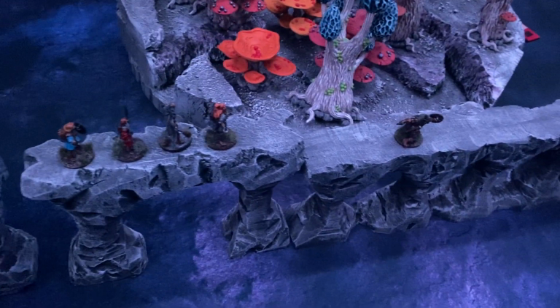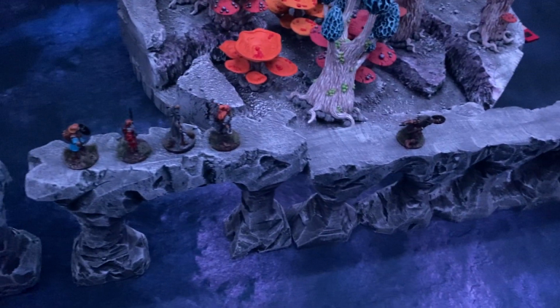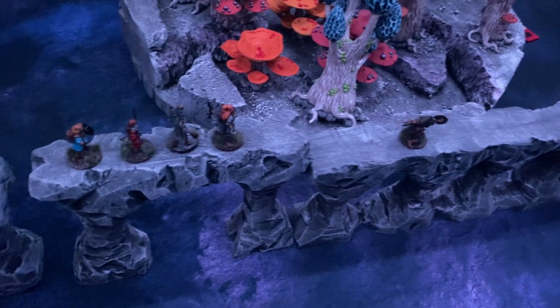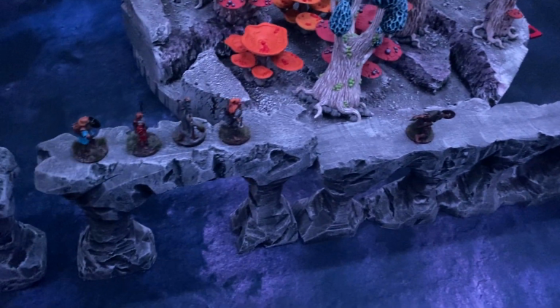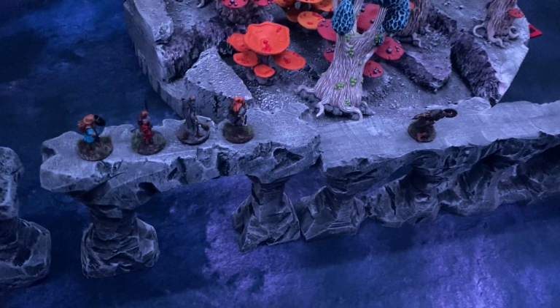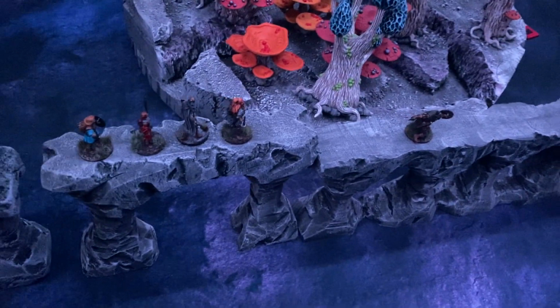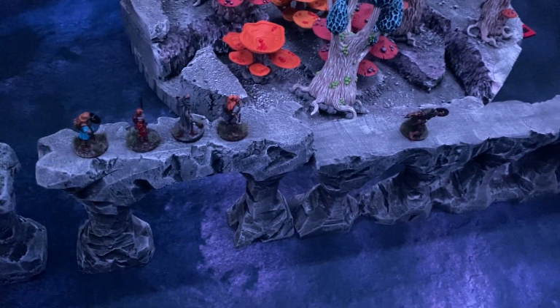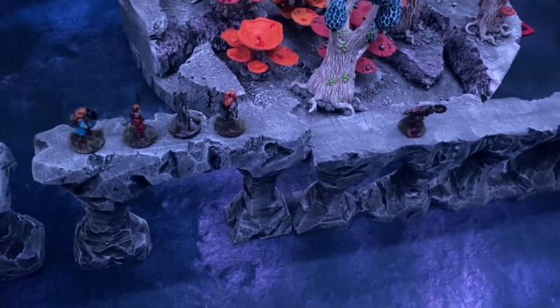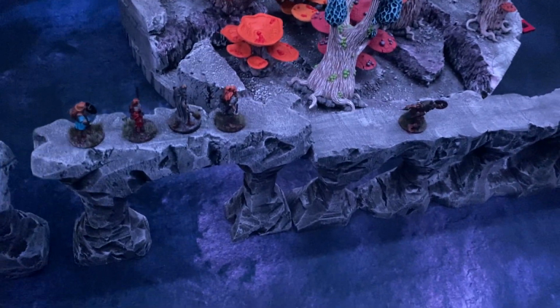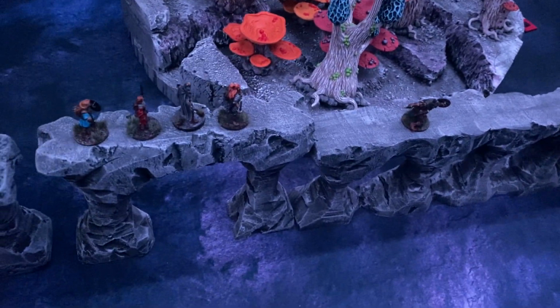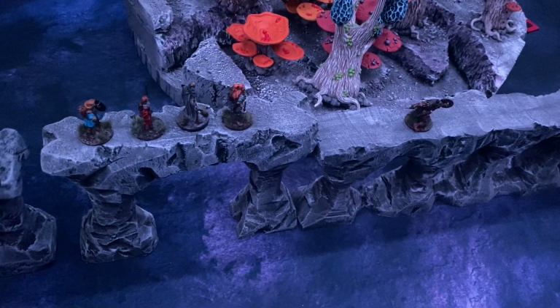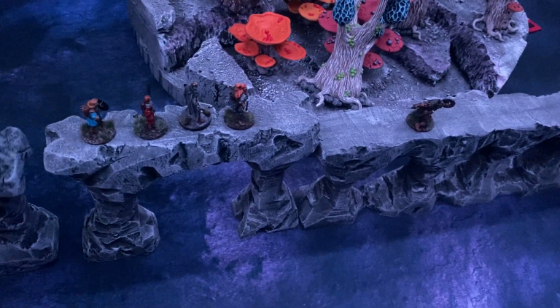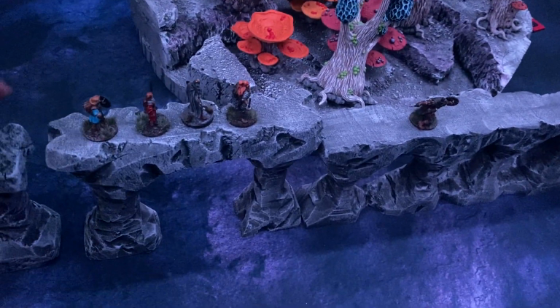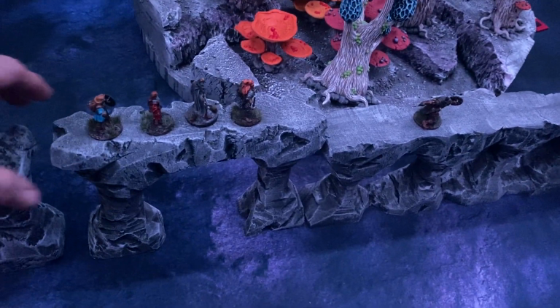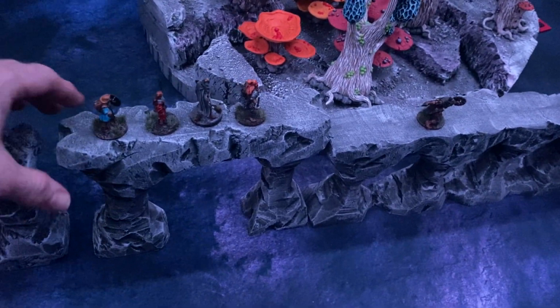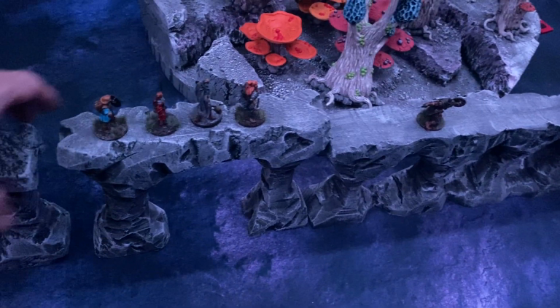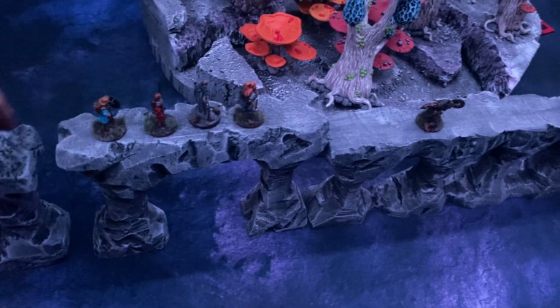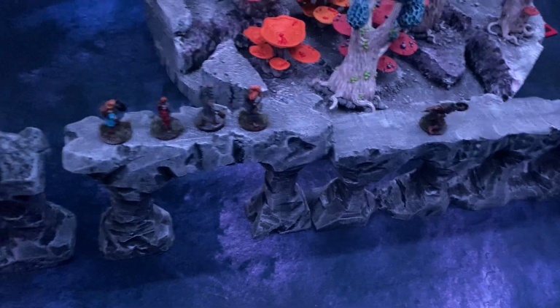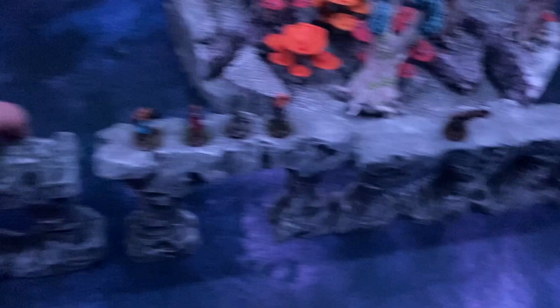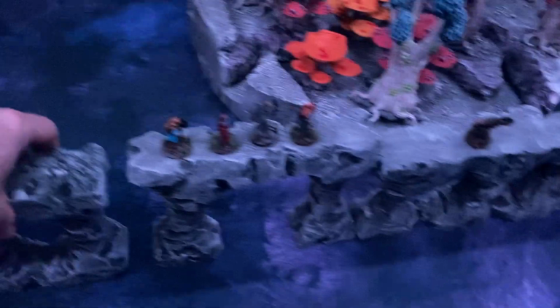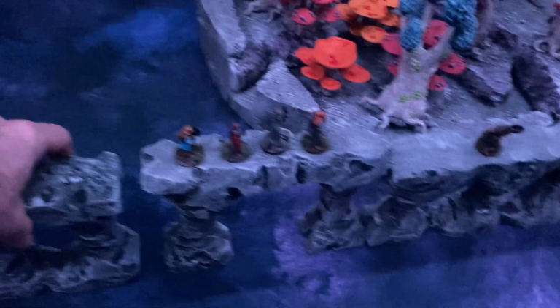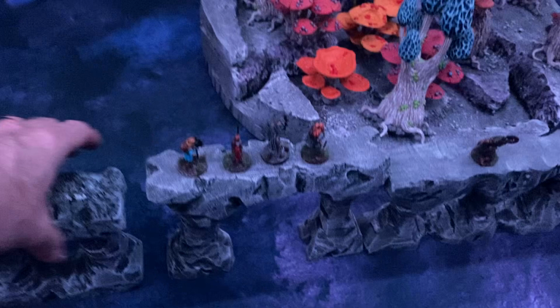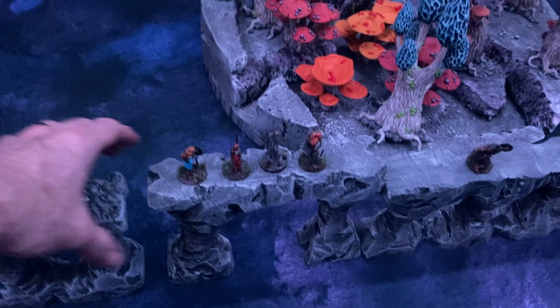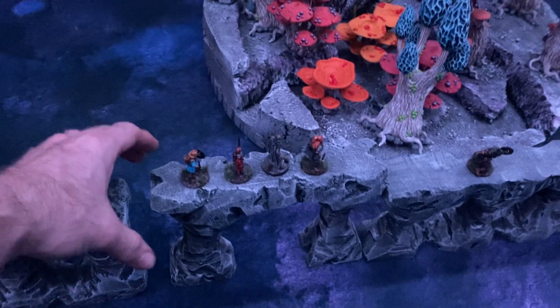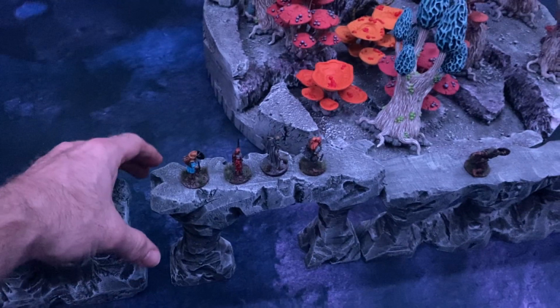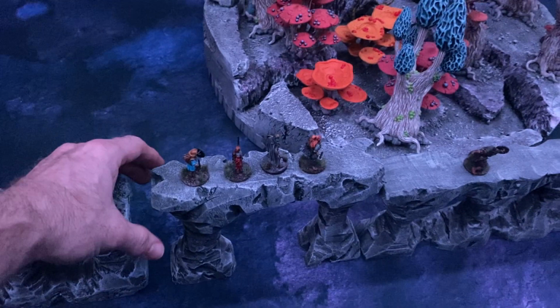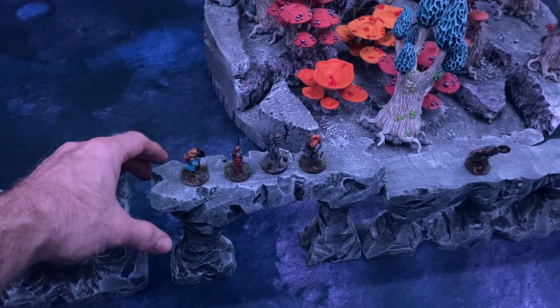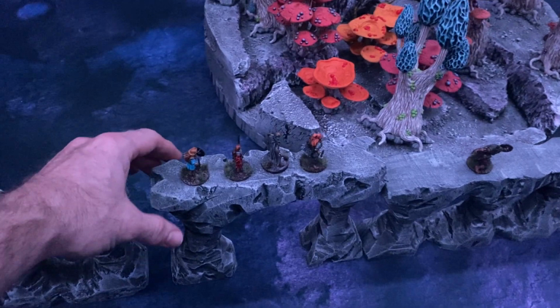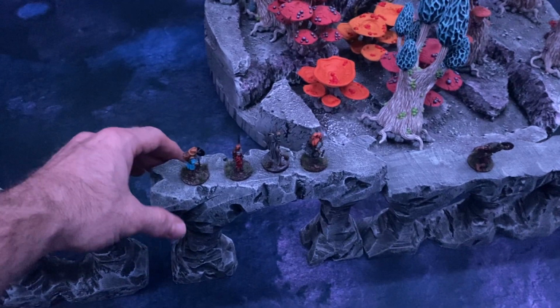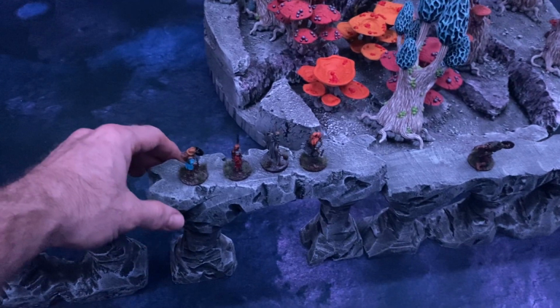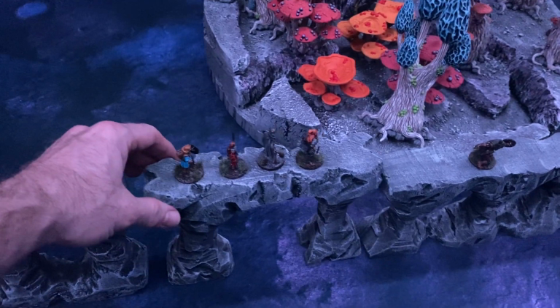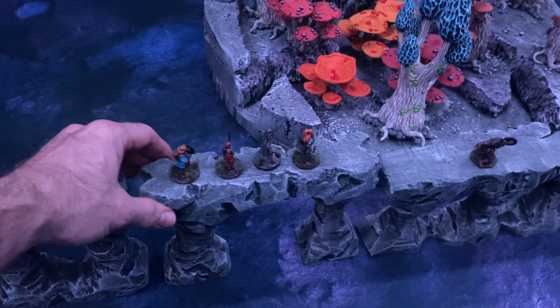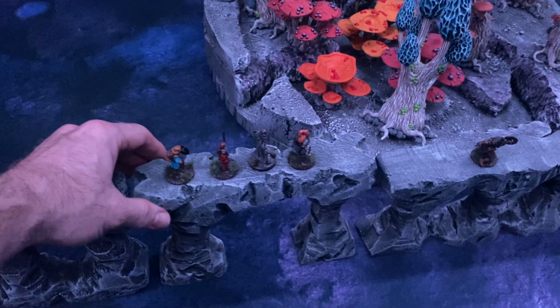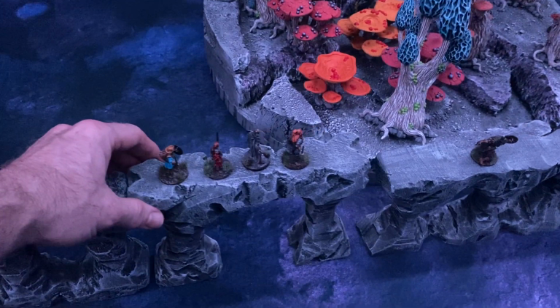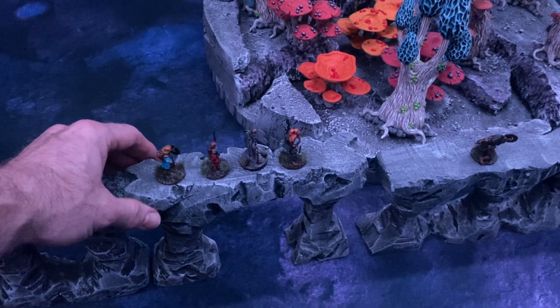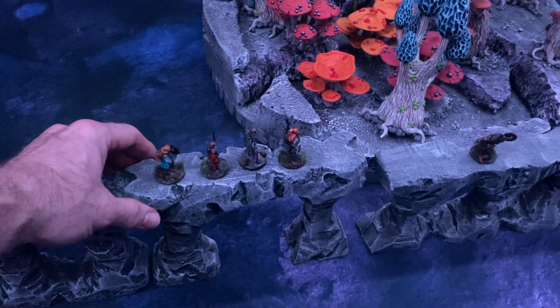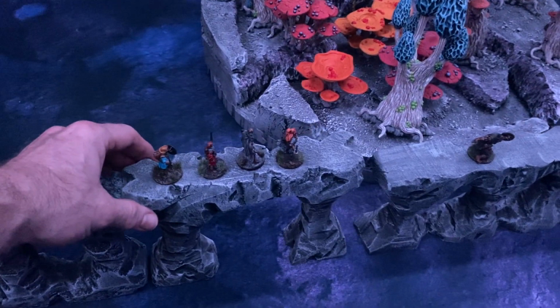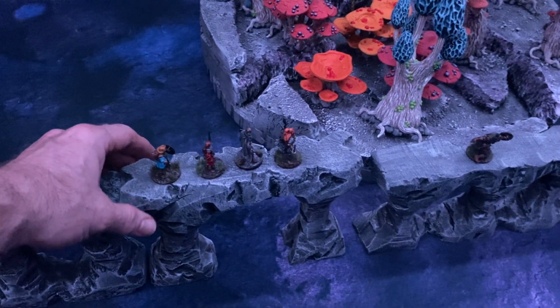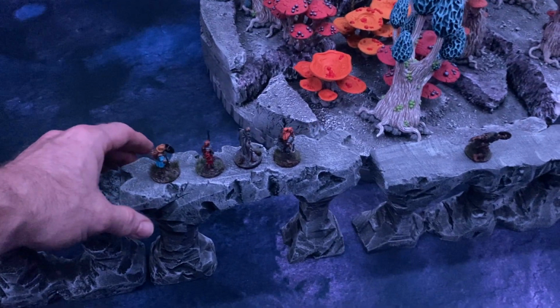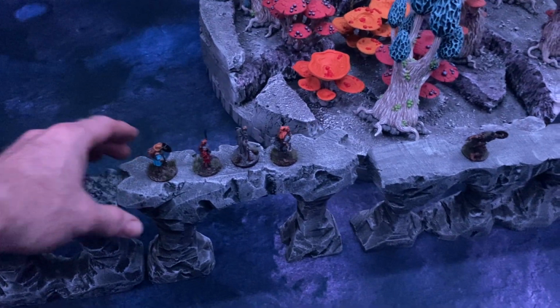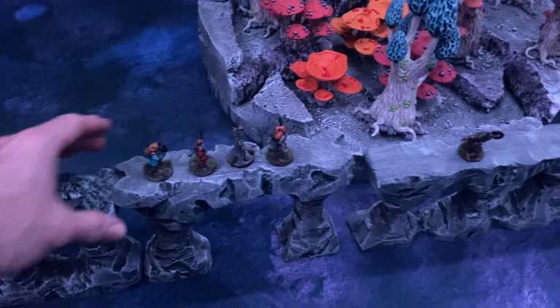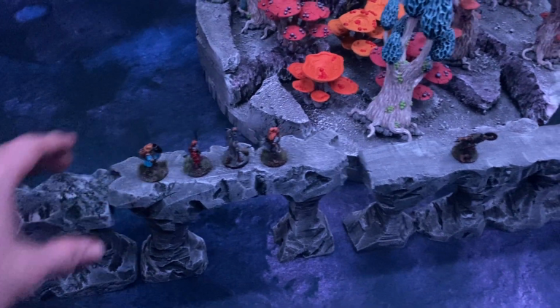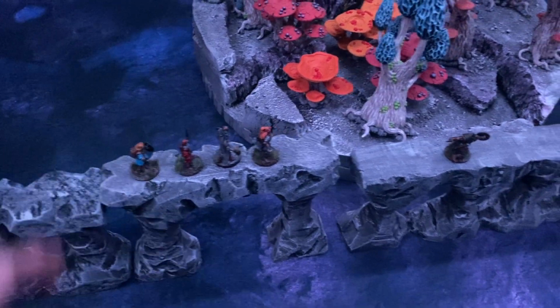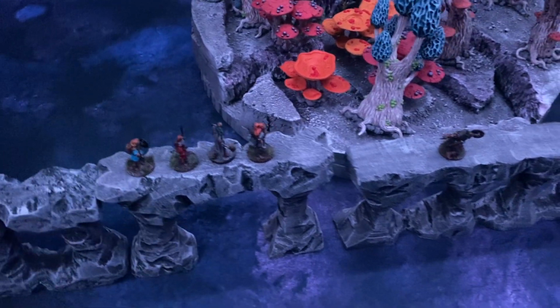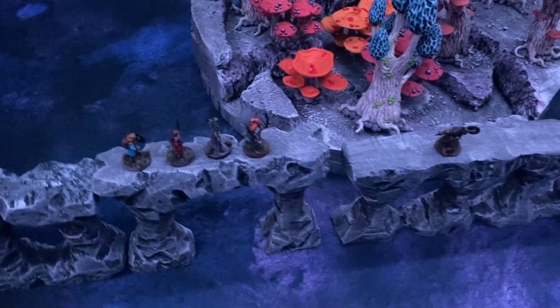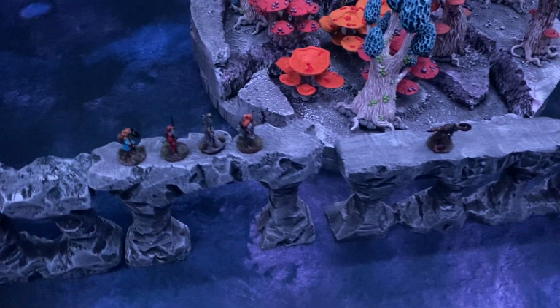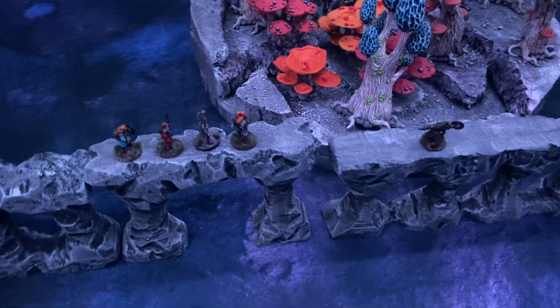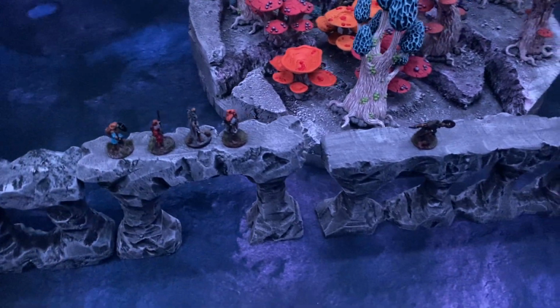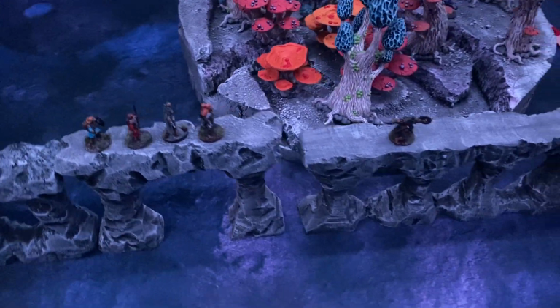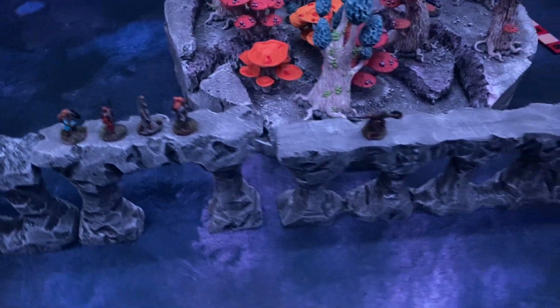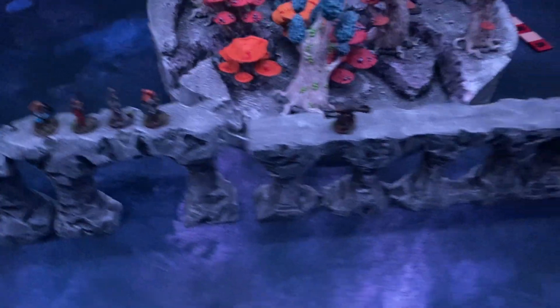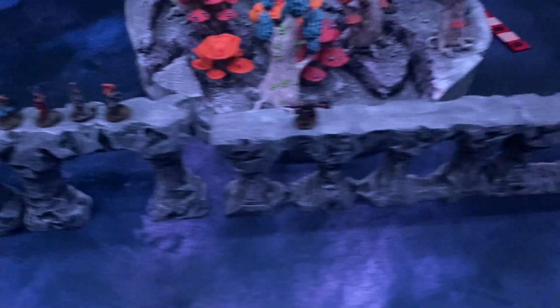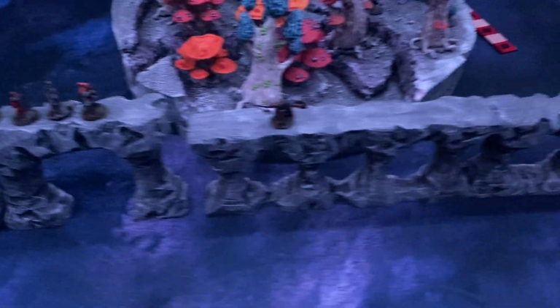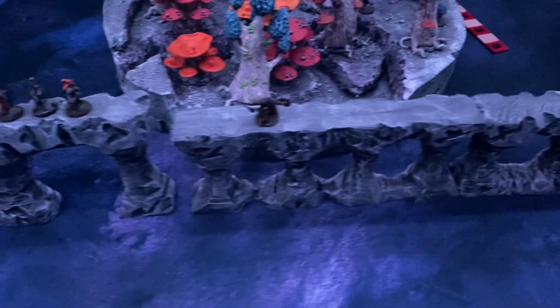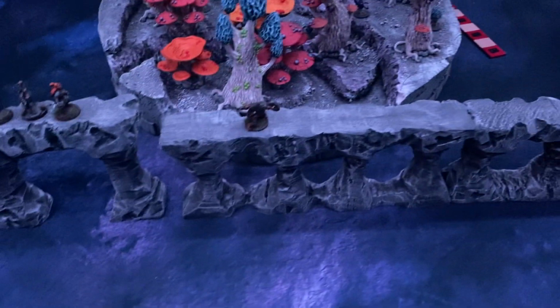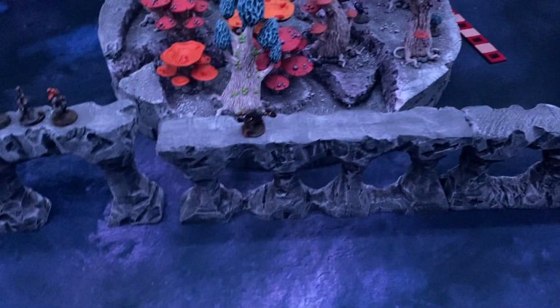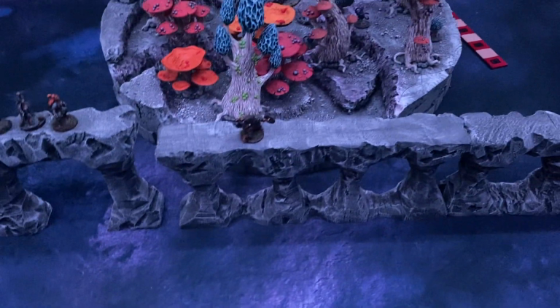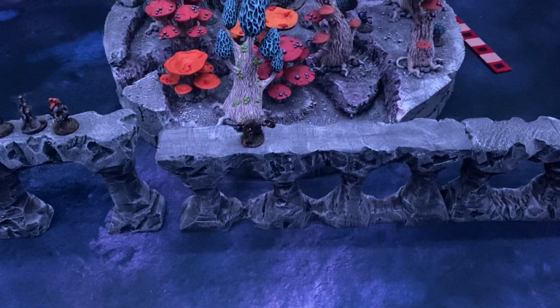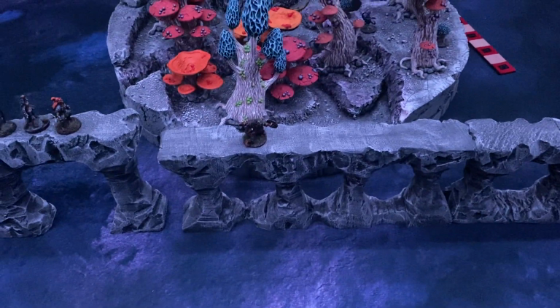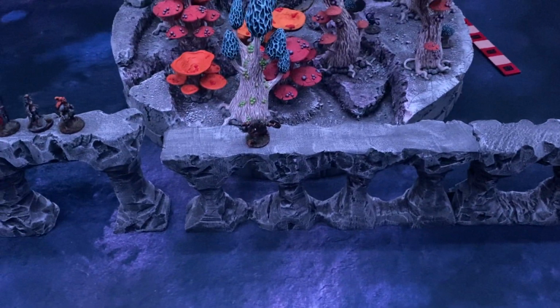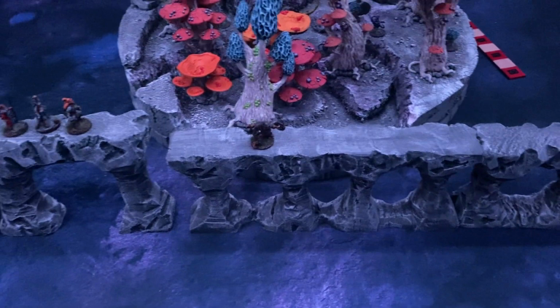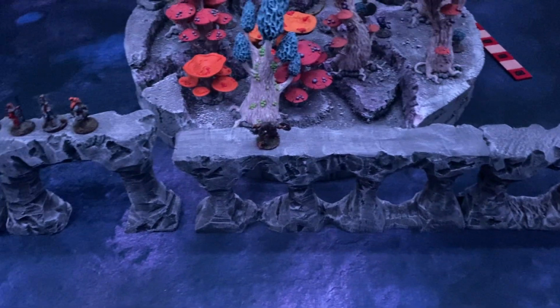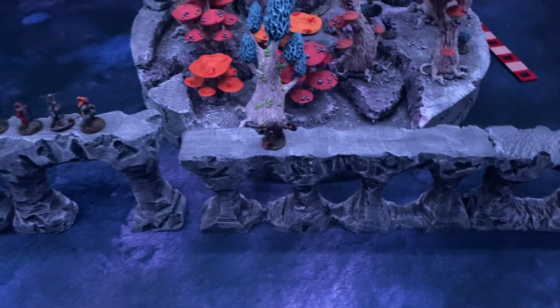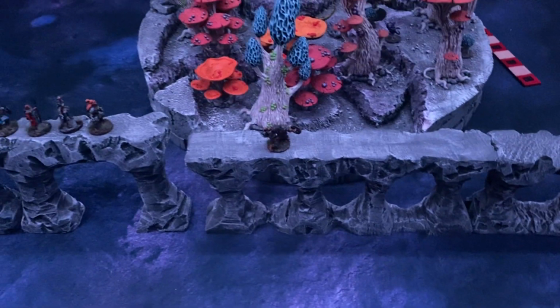This was a really fun encounter — if you watch the recap, you'll see it was way more stressful than I had thought it was going to be.